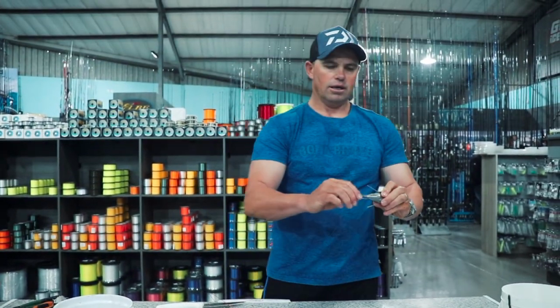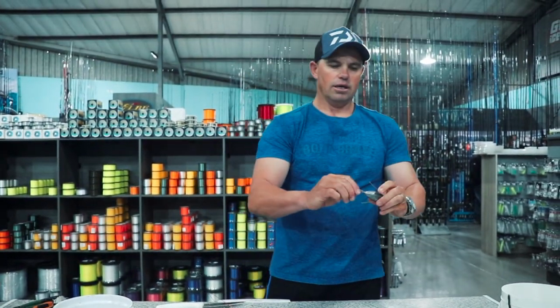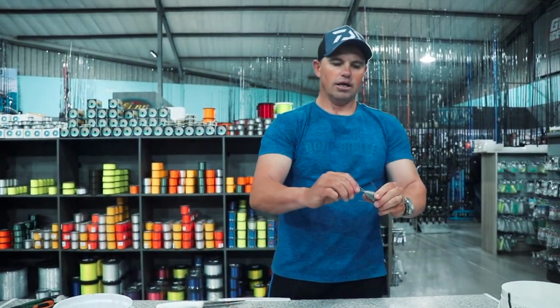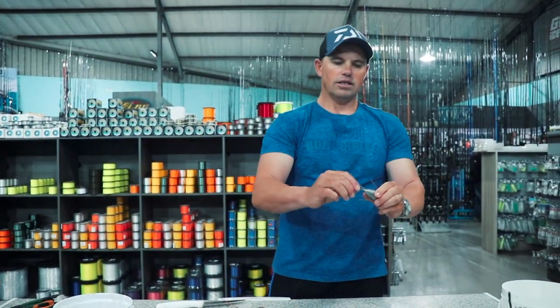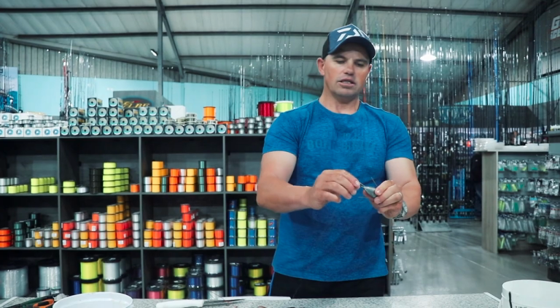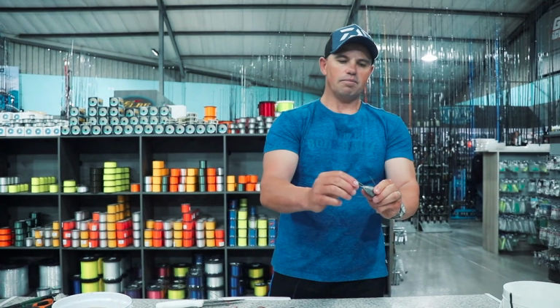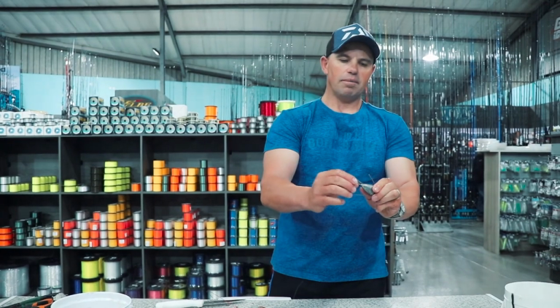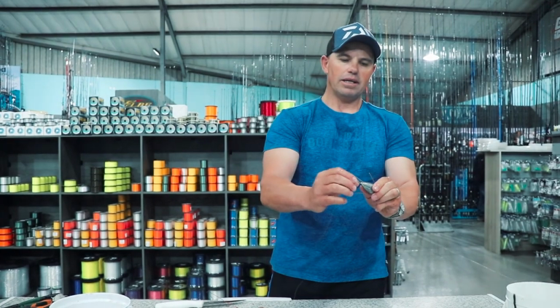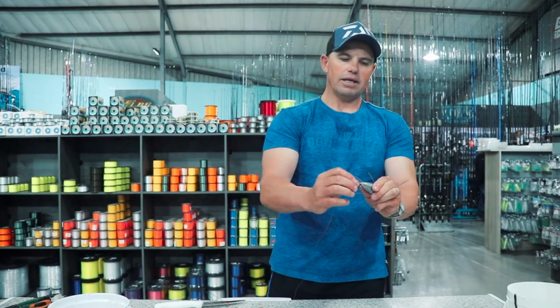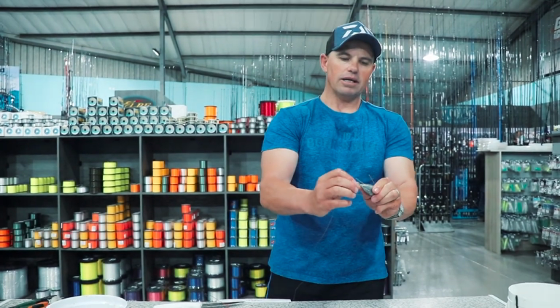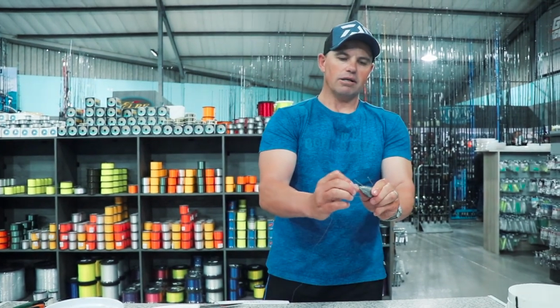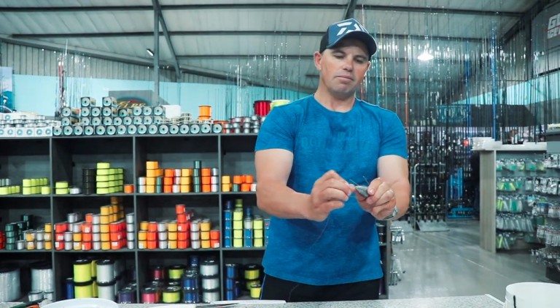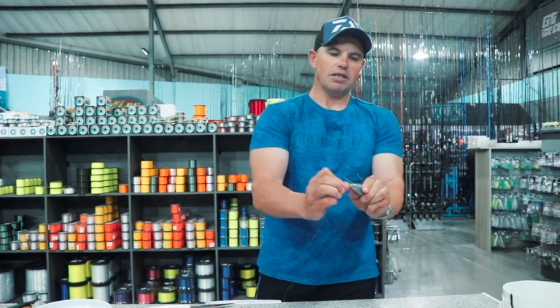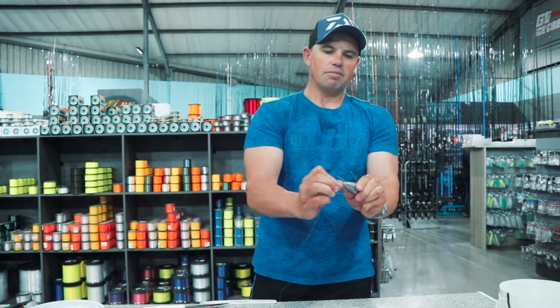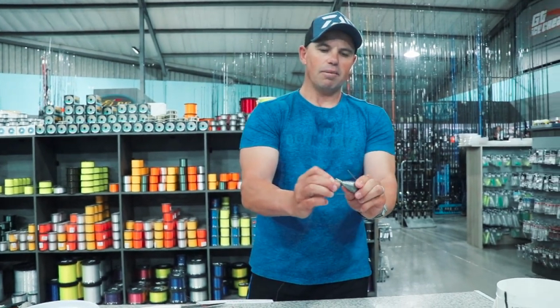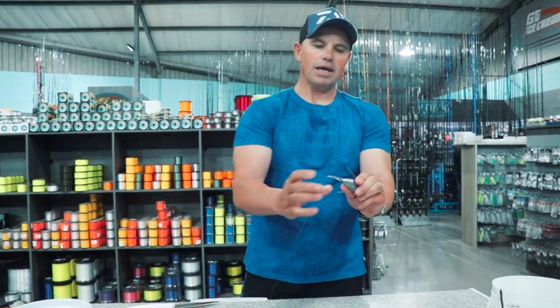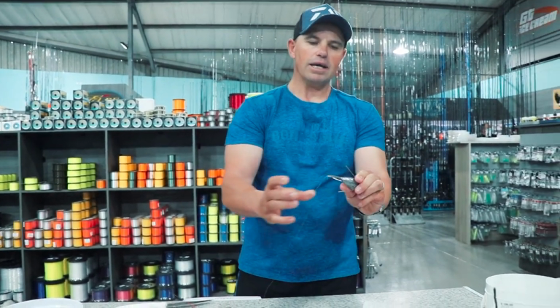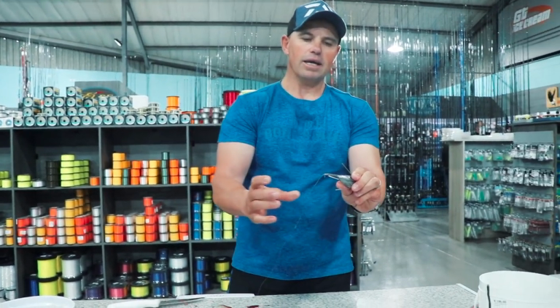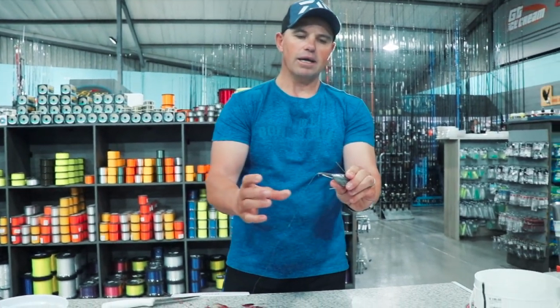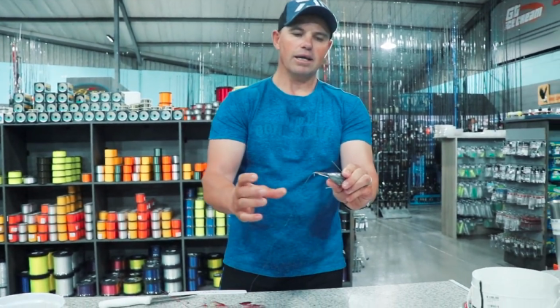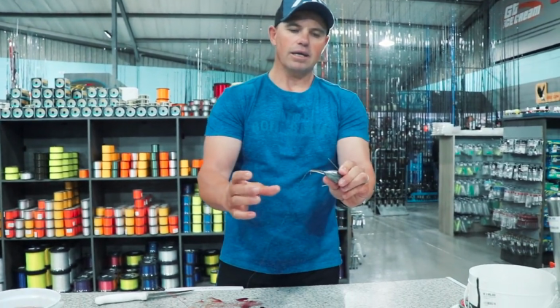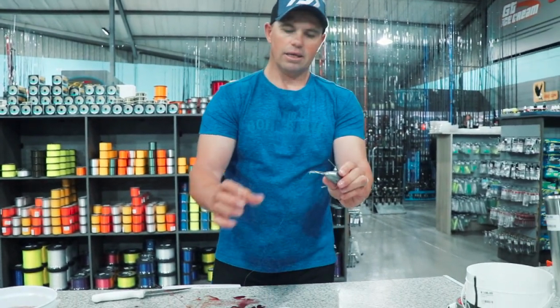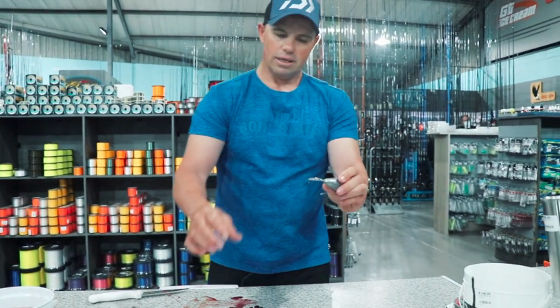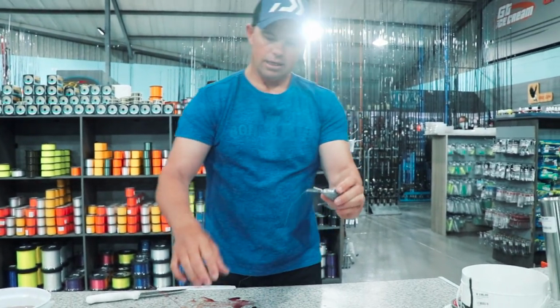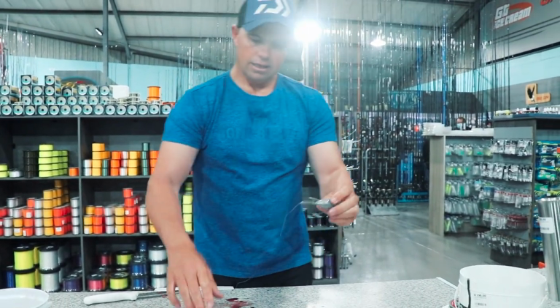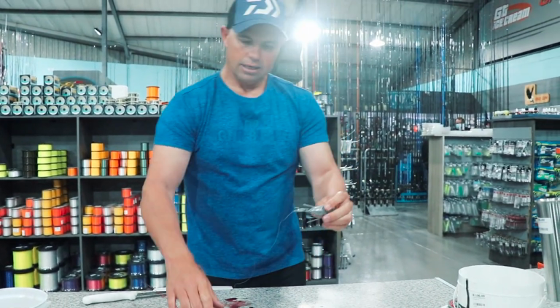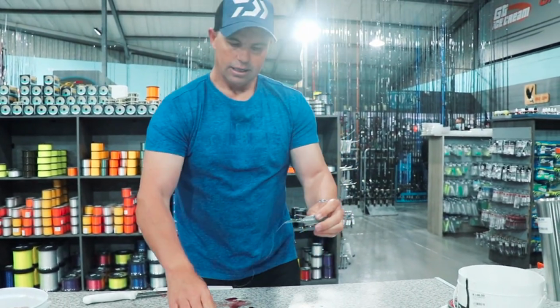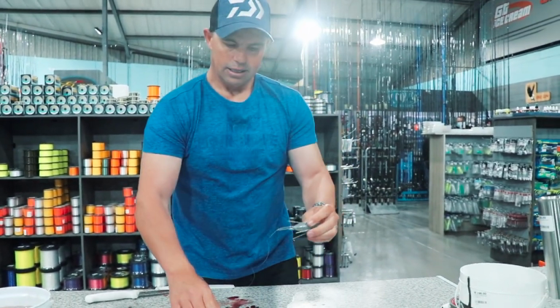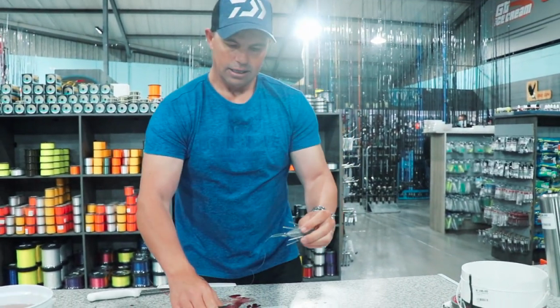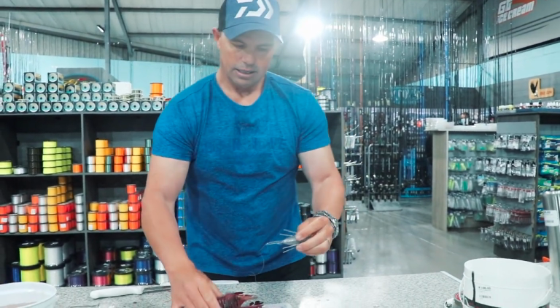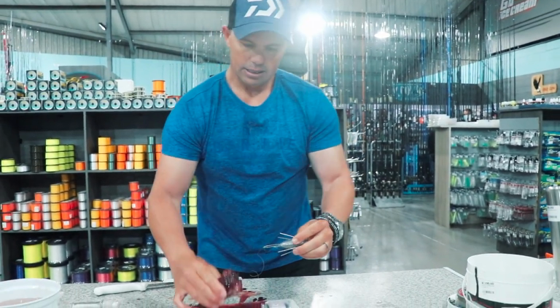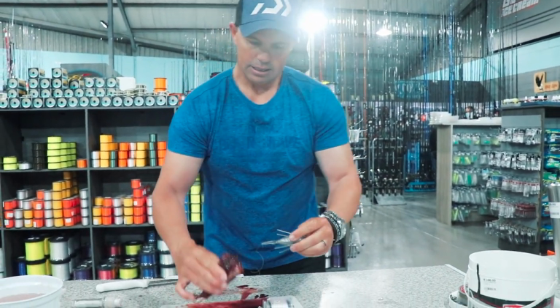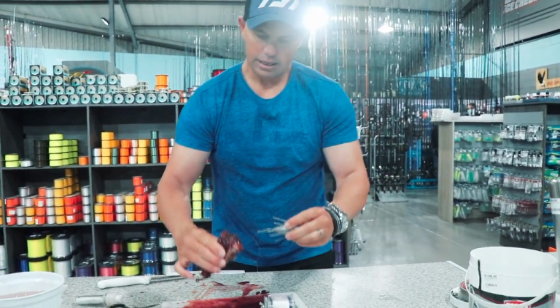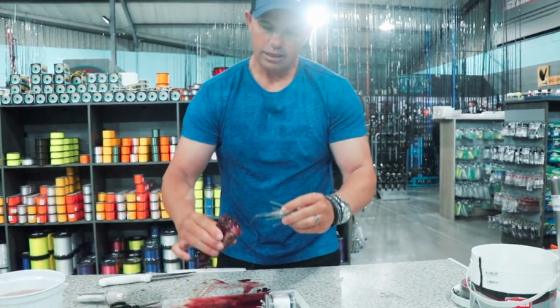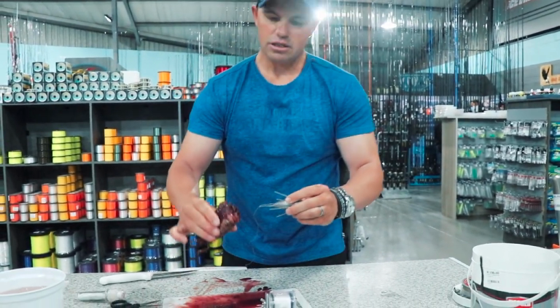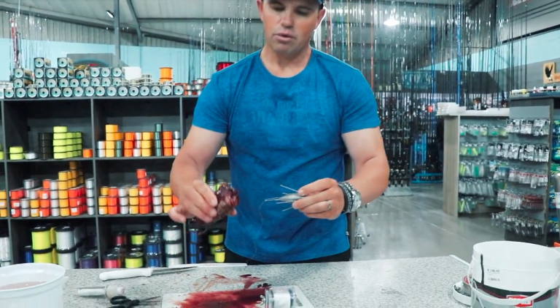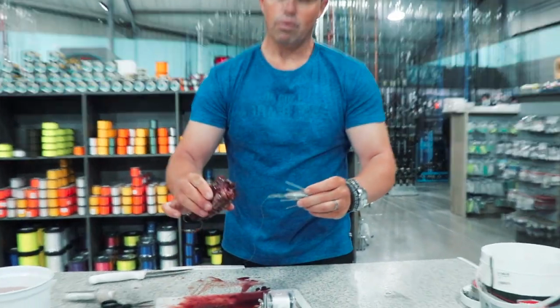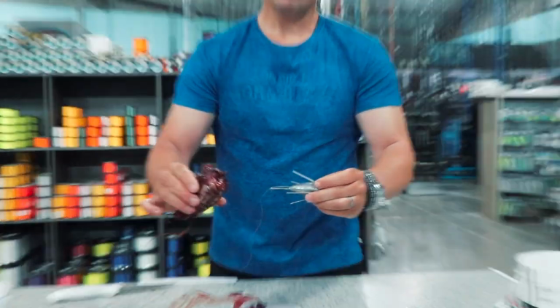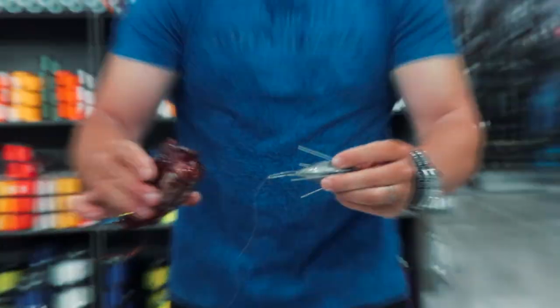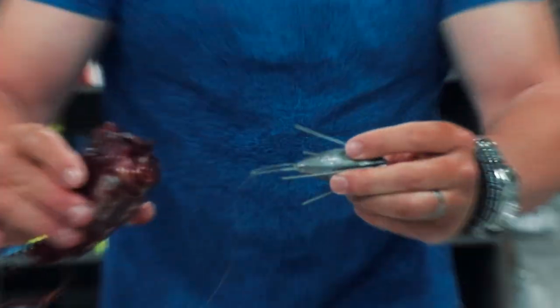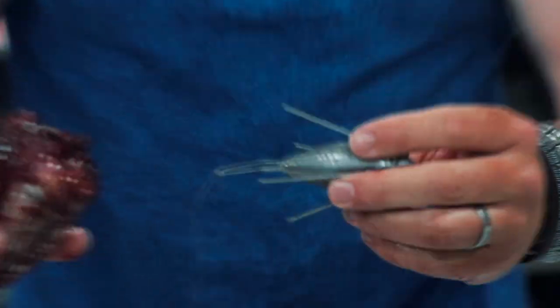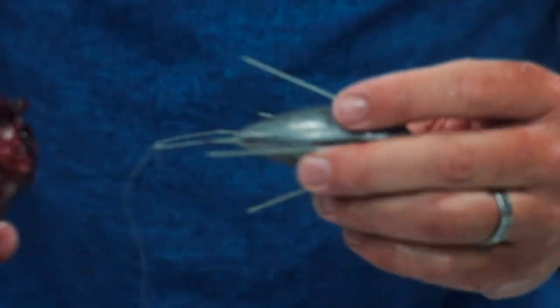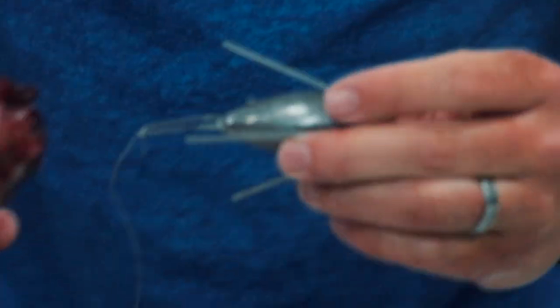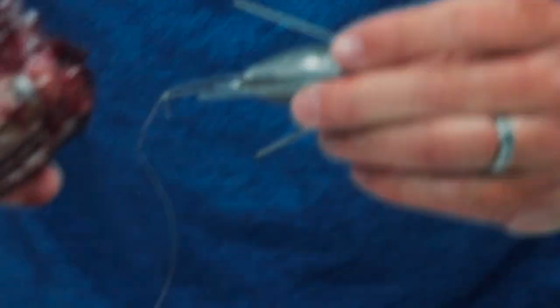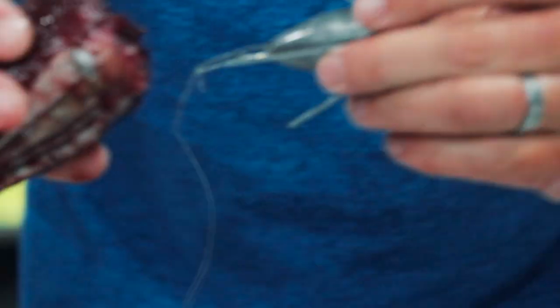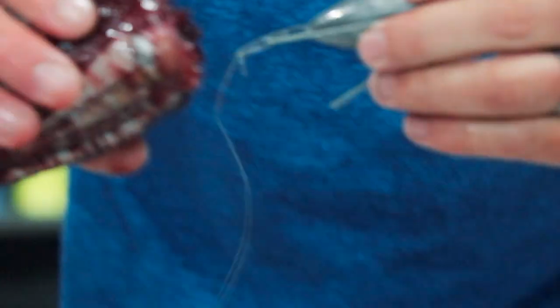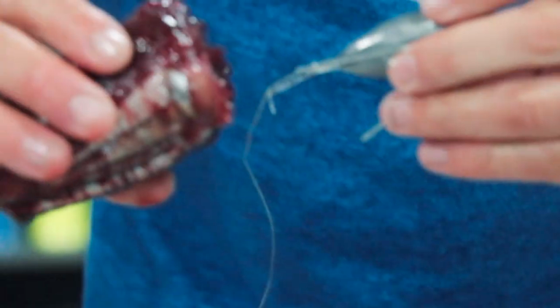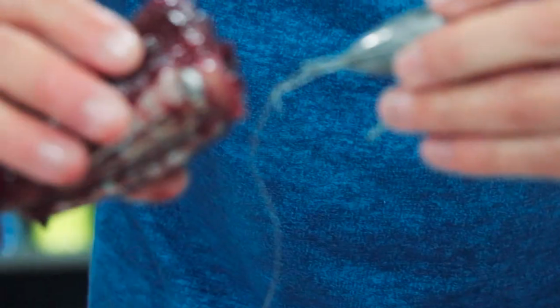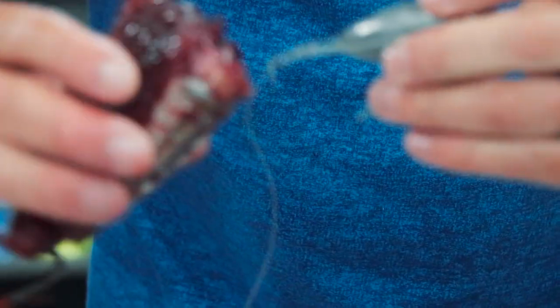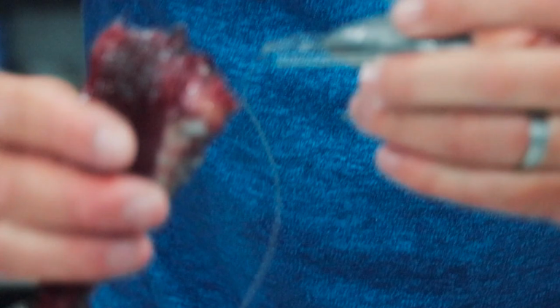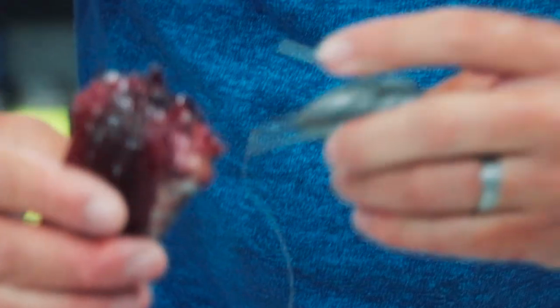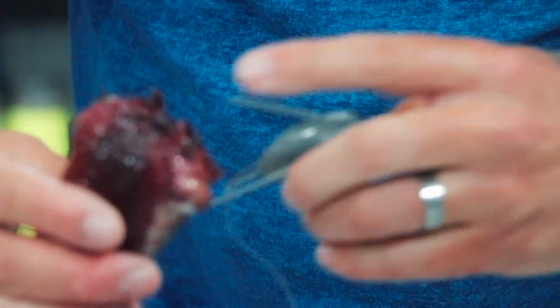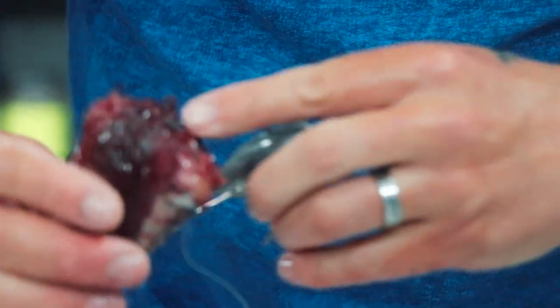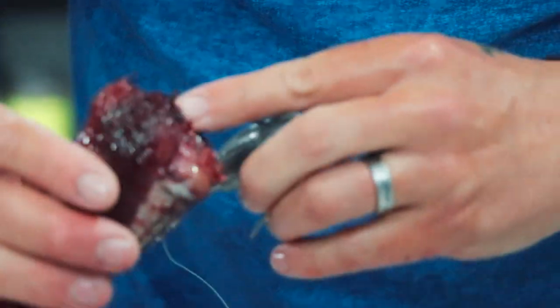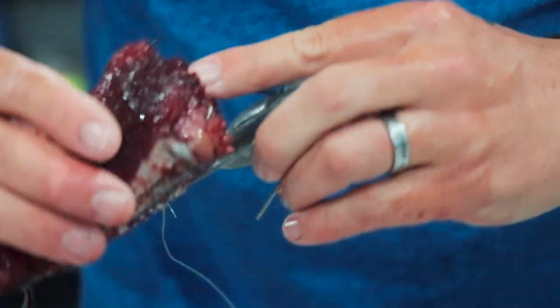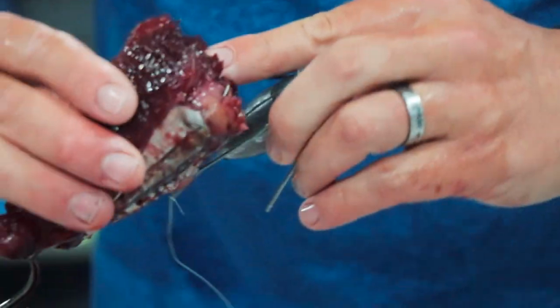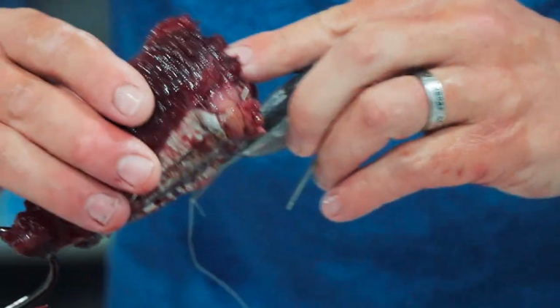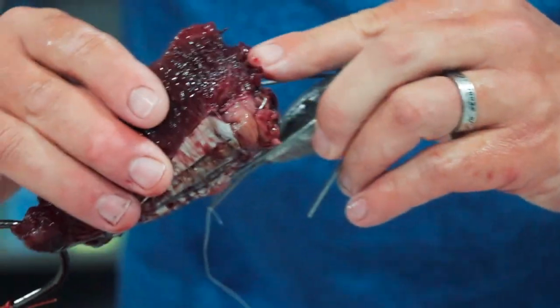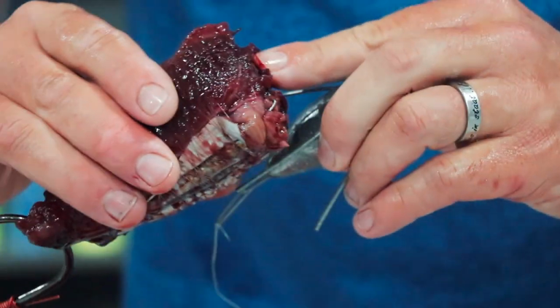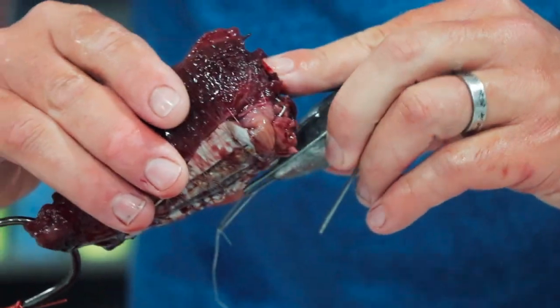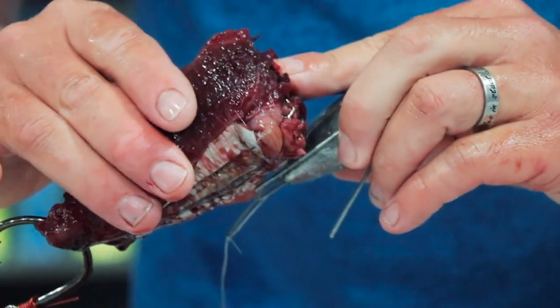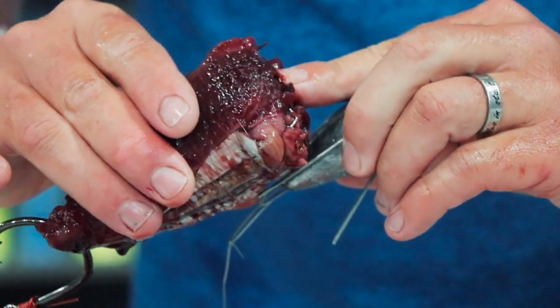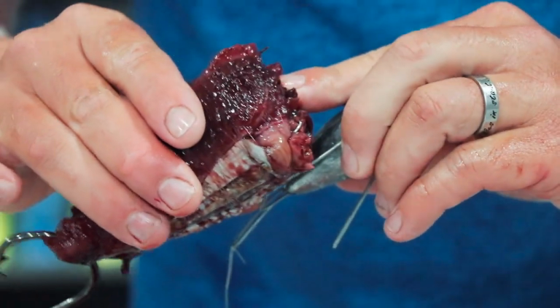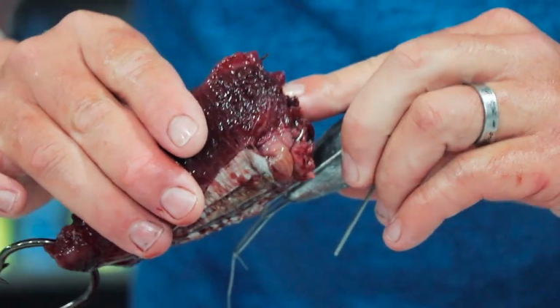I just bend that little piece back, so once this hits the water it will just cut loose.